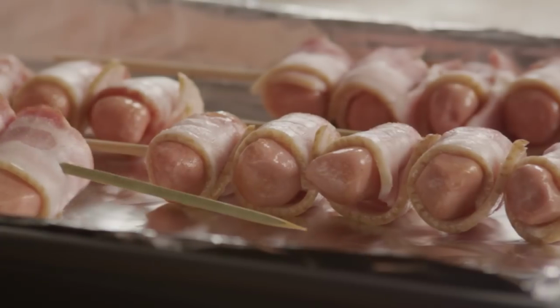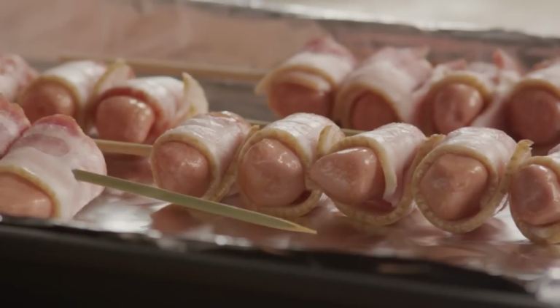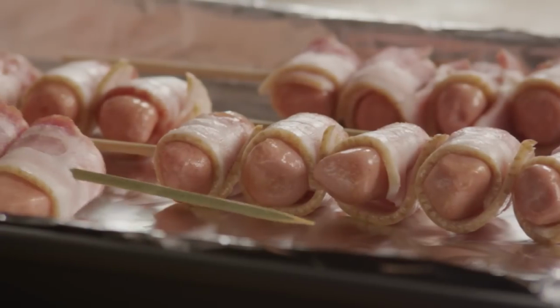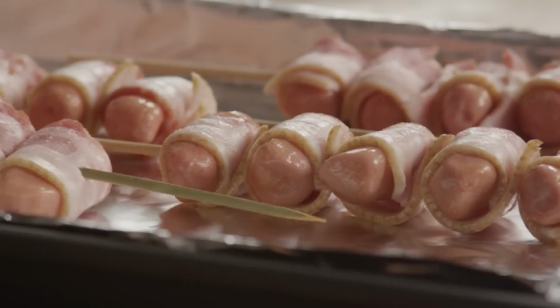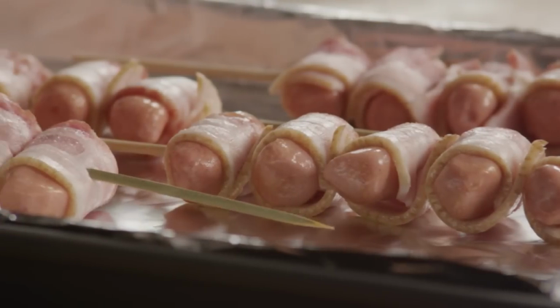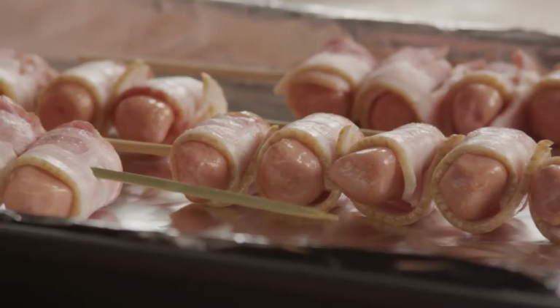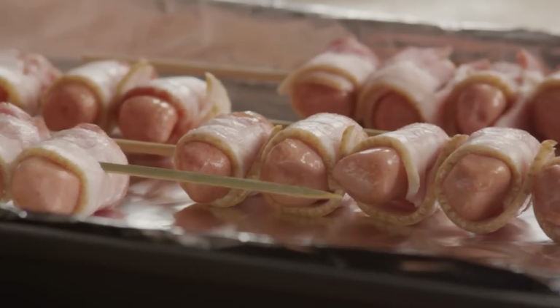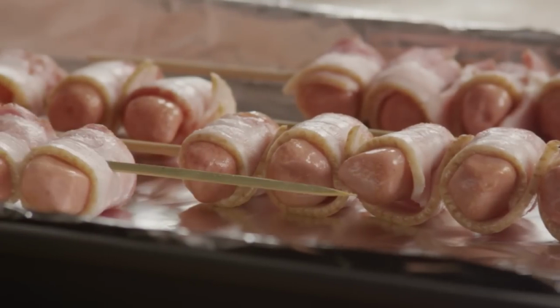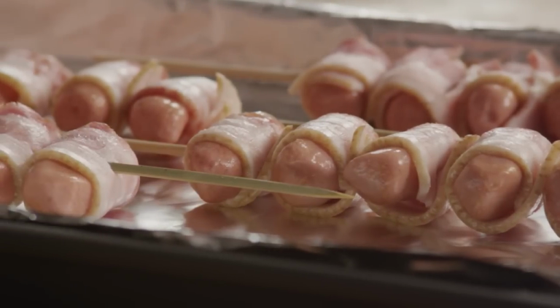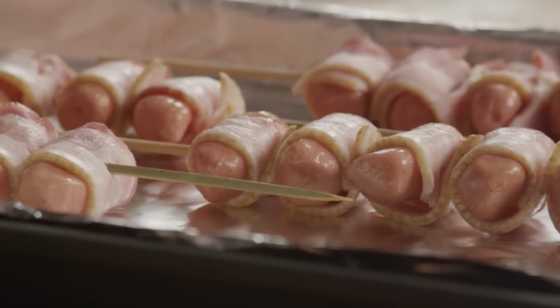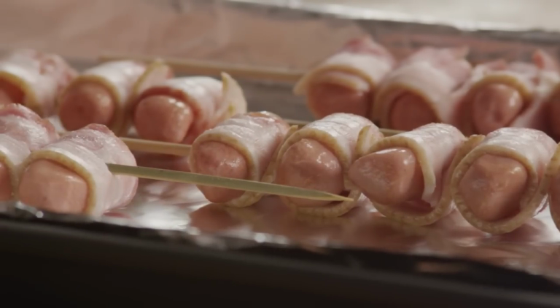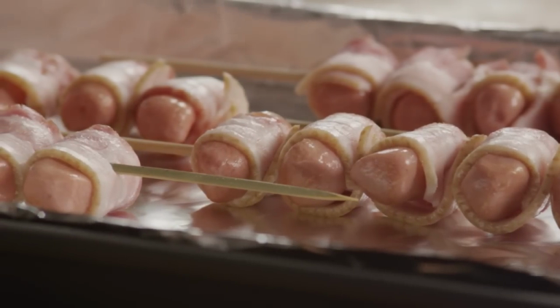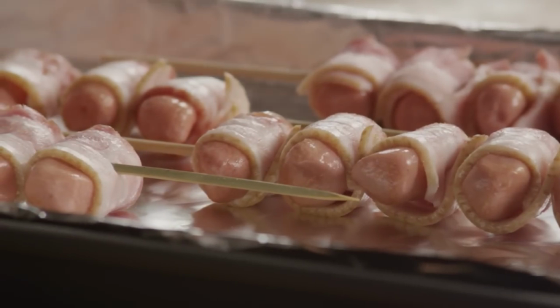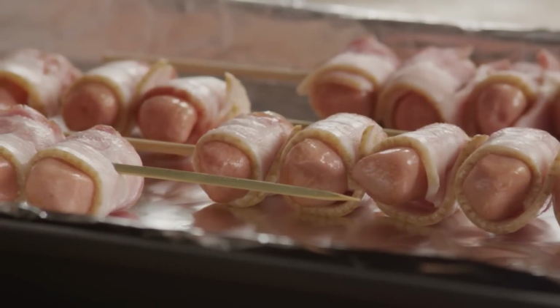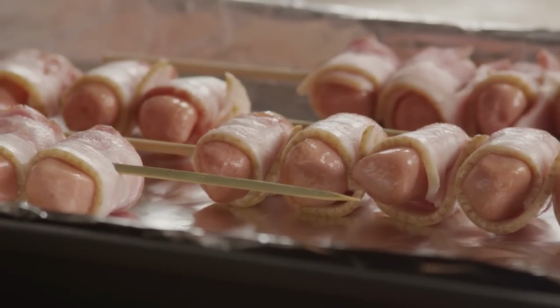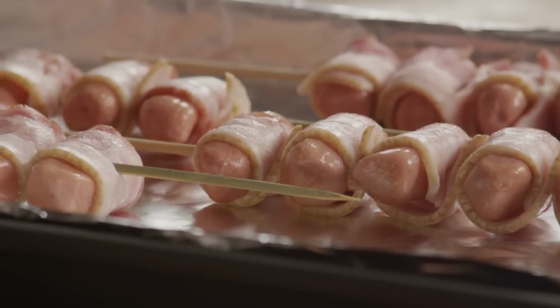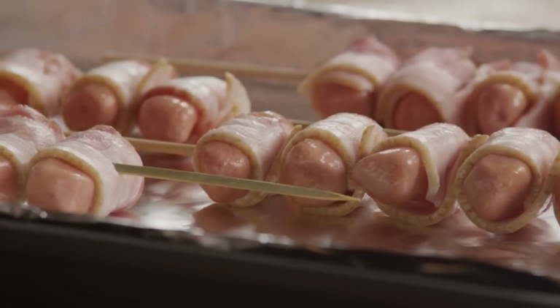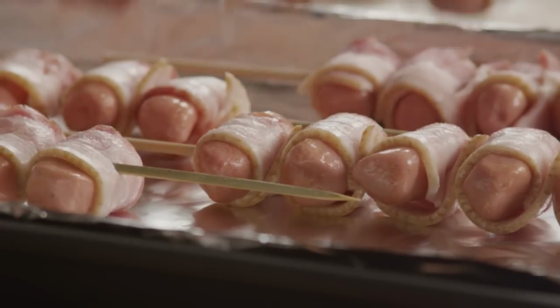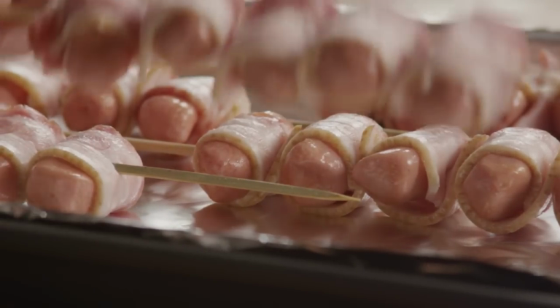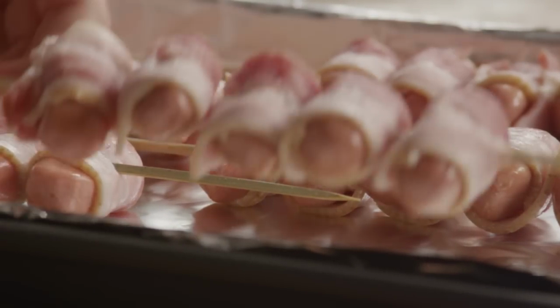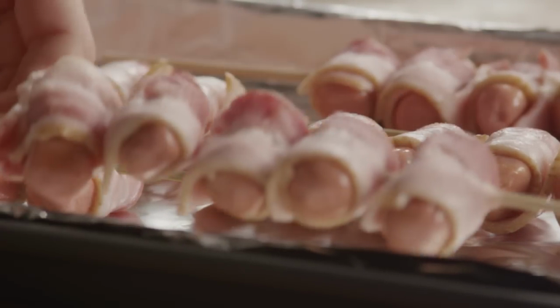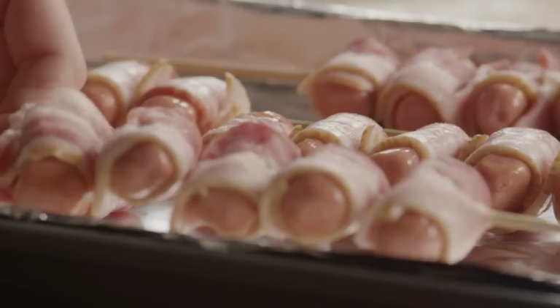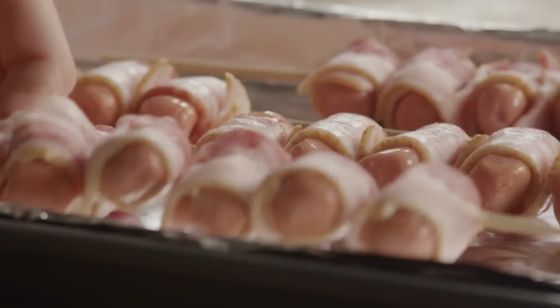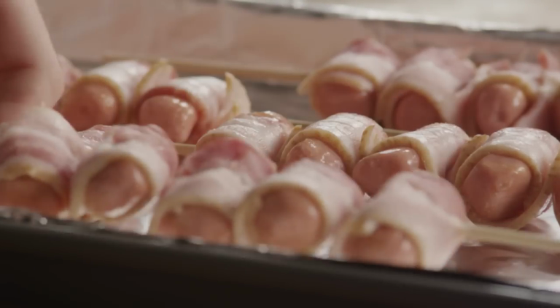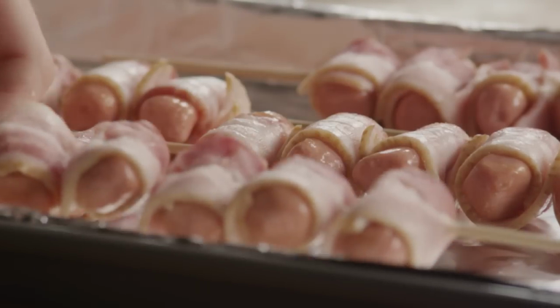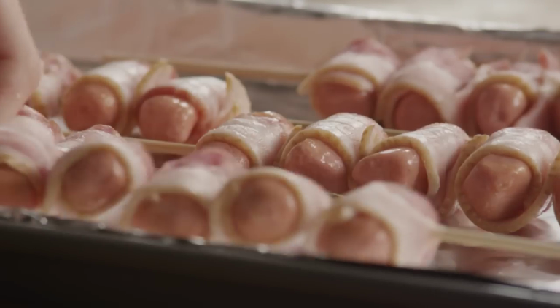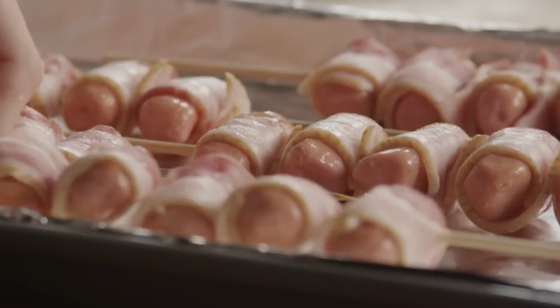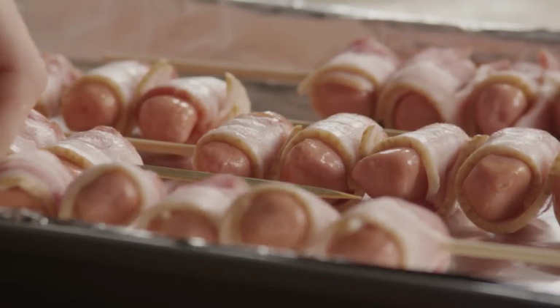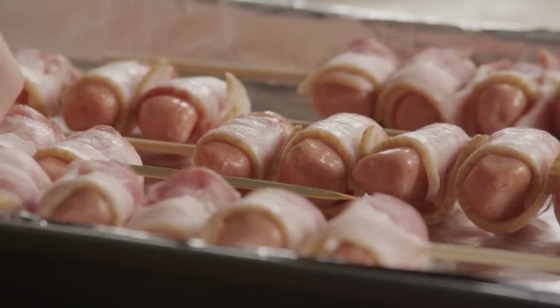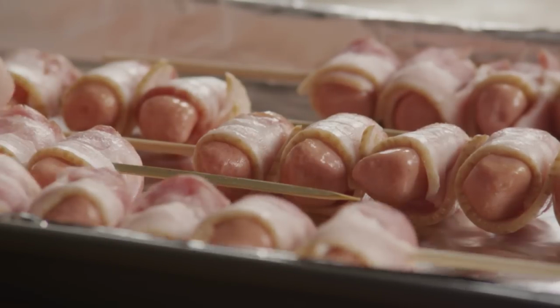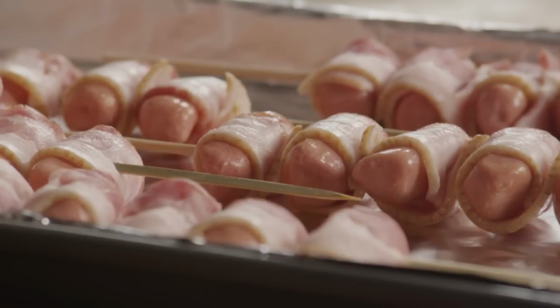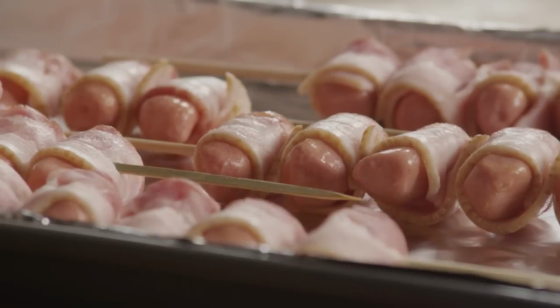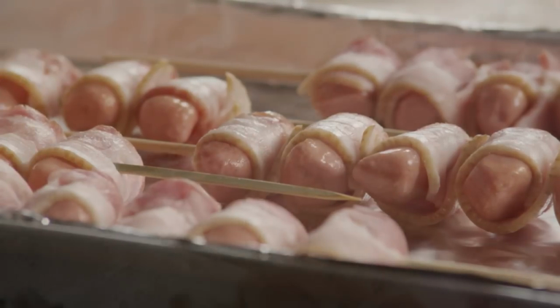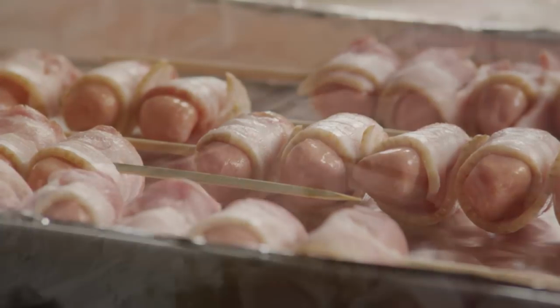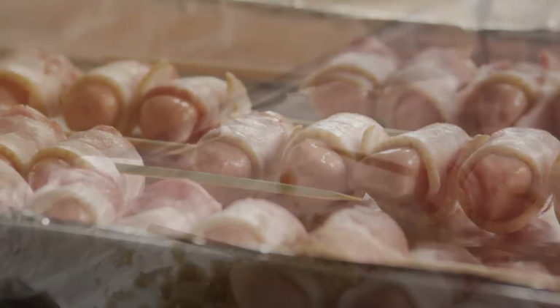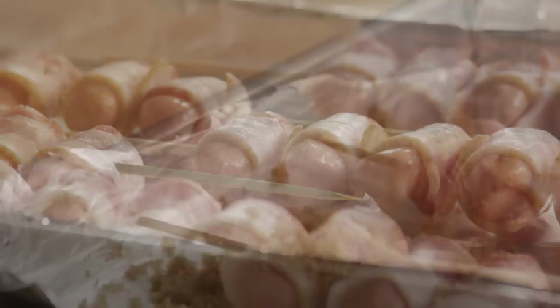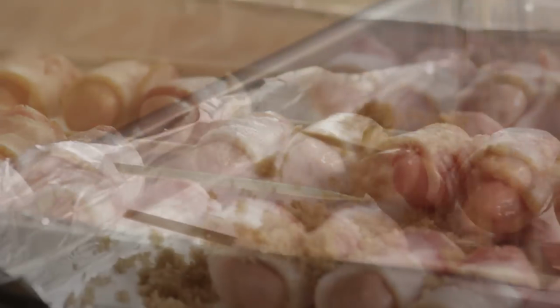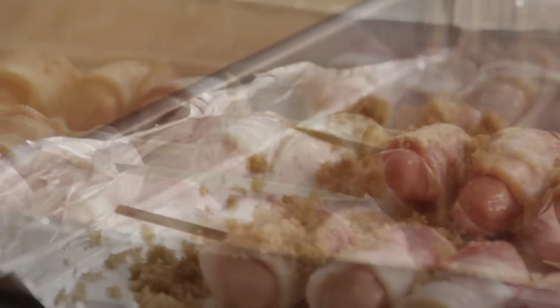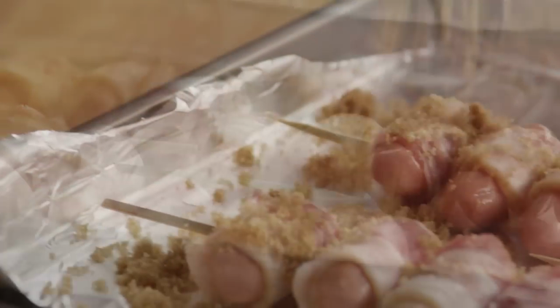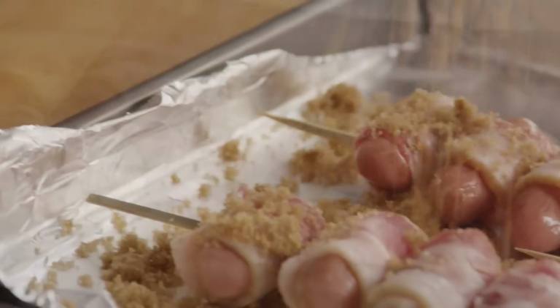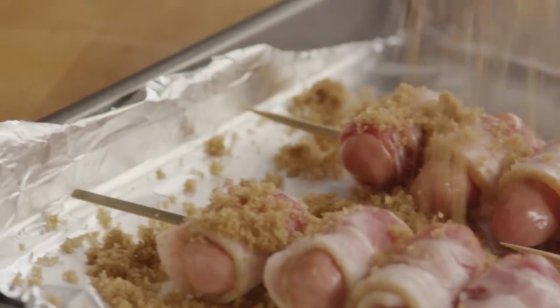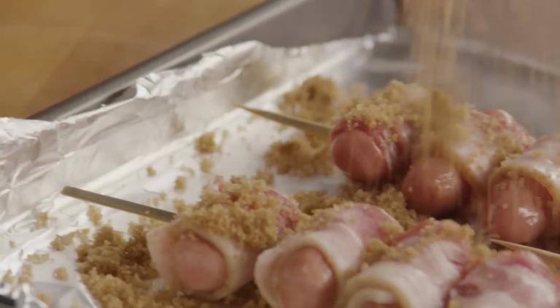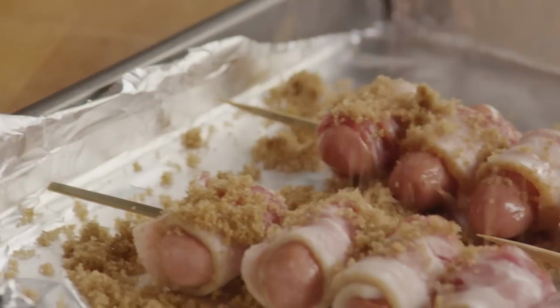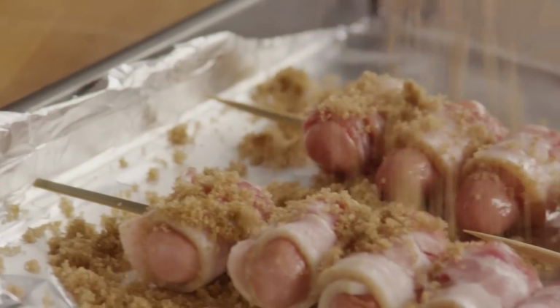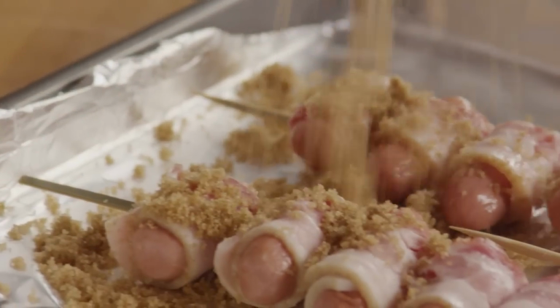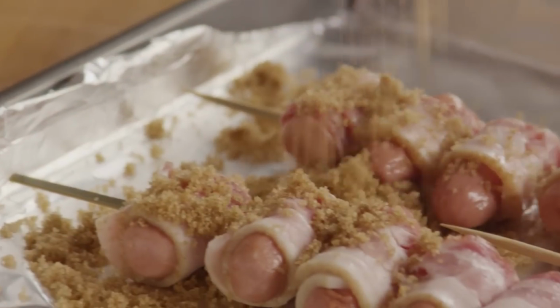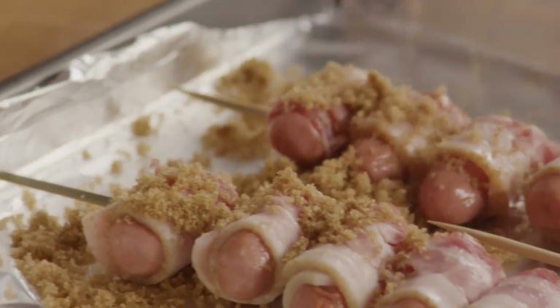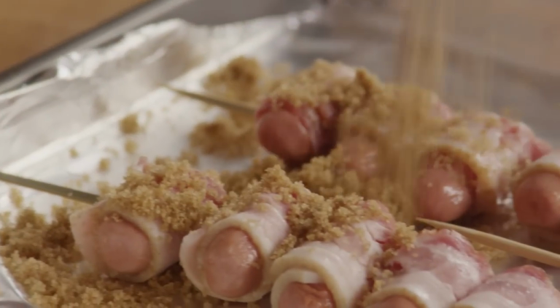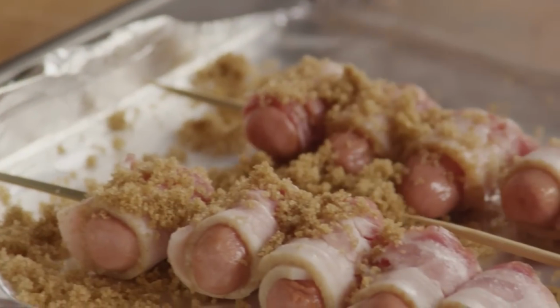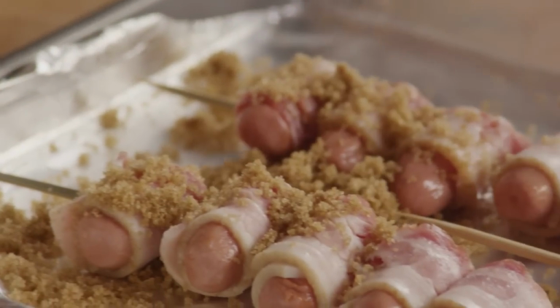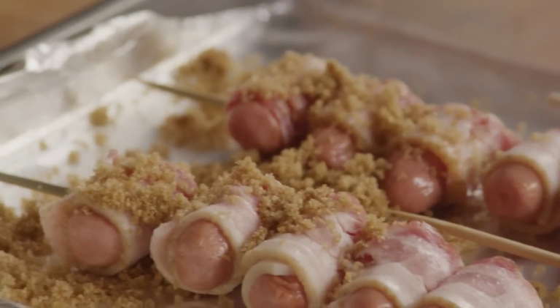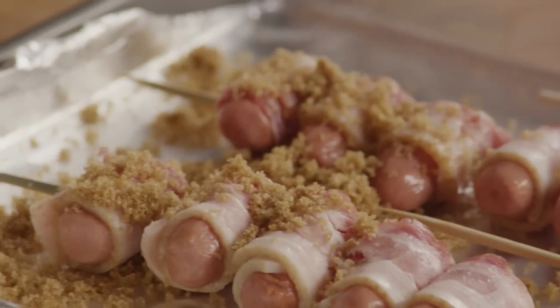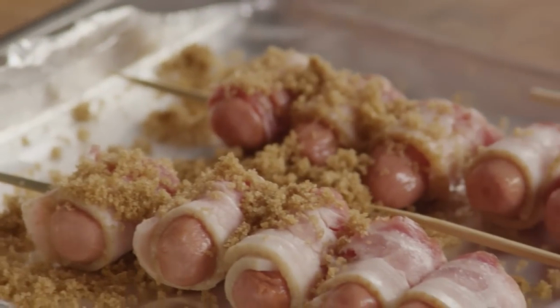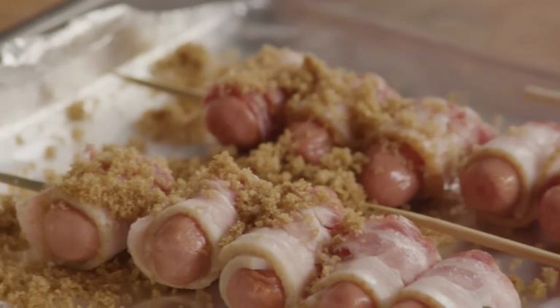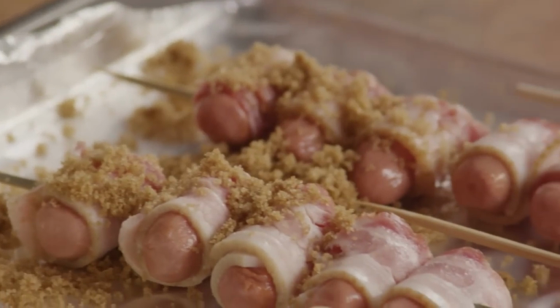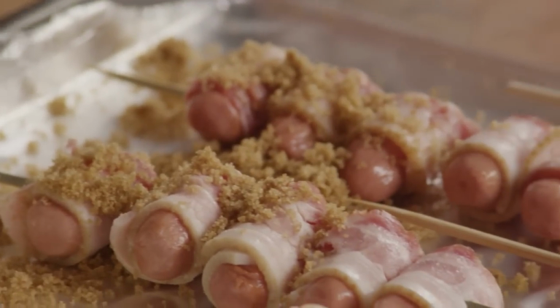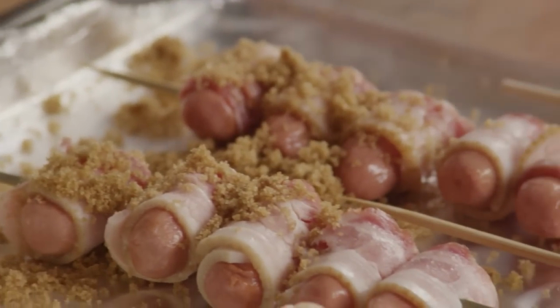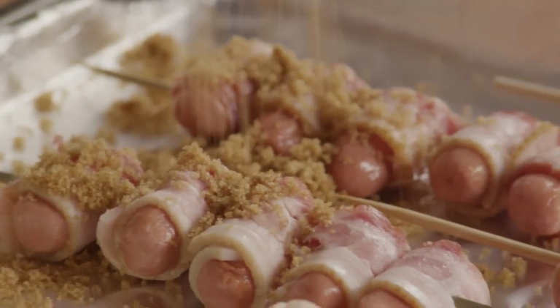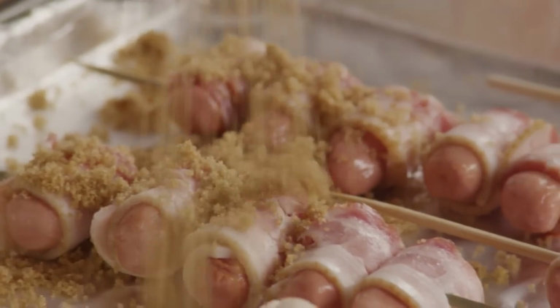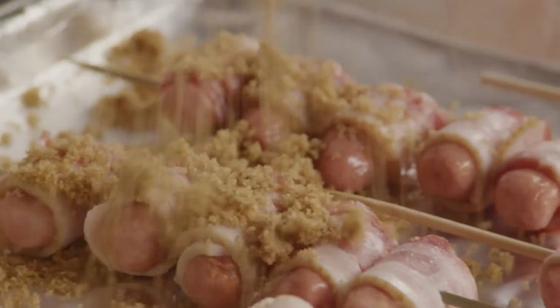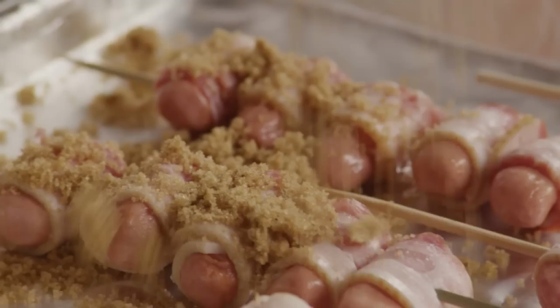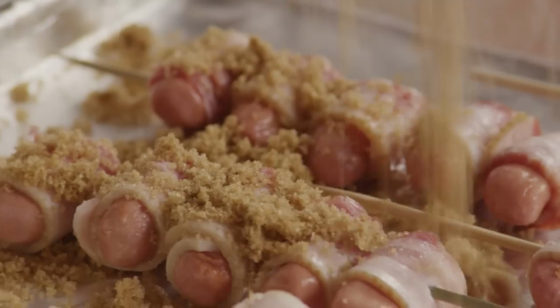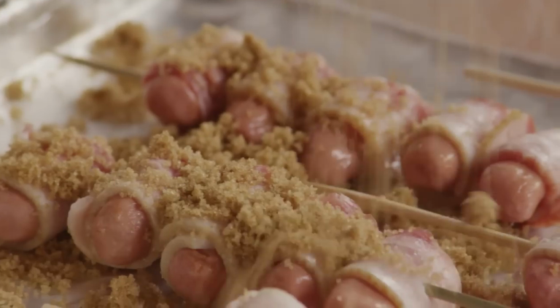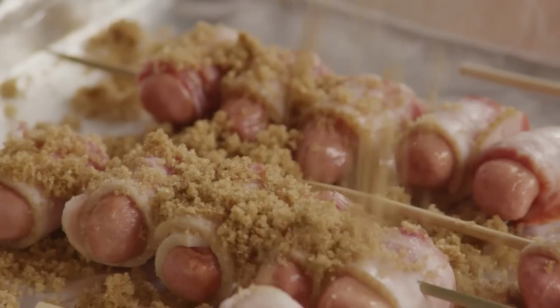Arrange the skewers on the baking sheet, then sprinkle them liberally with one cup of brown sugar.